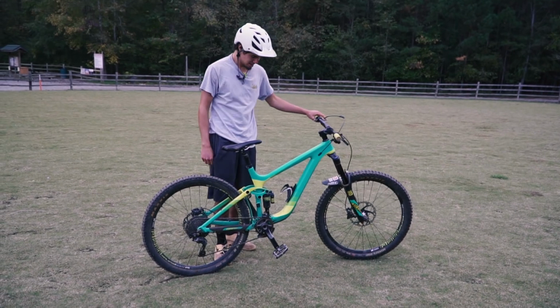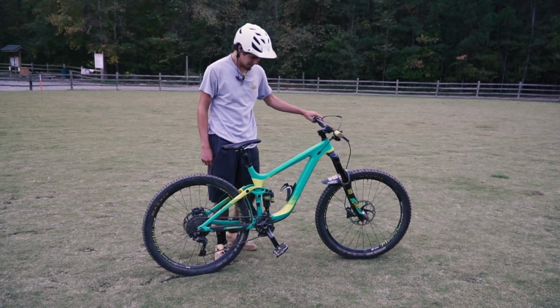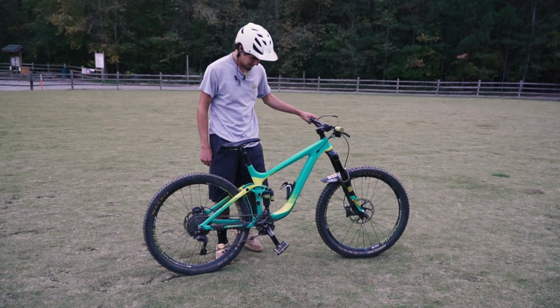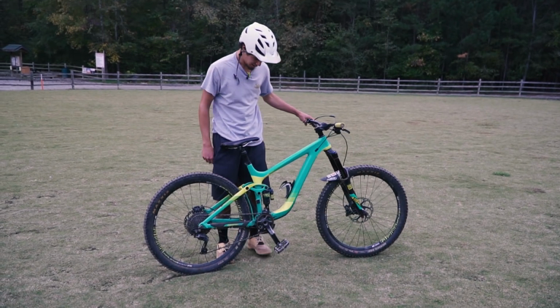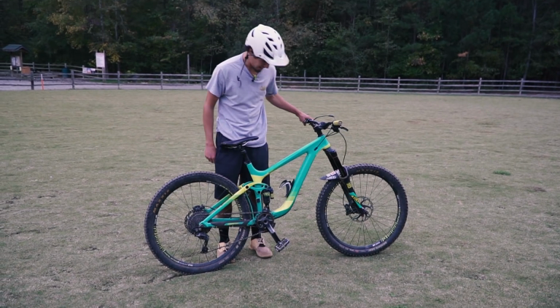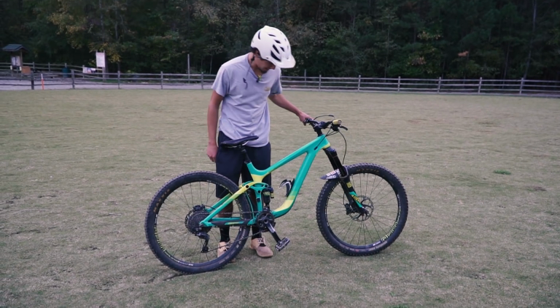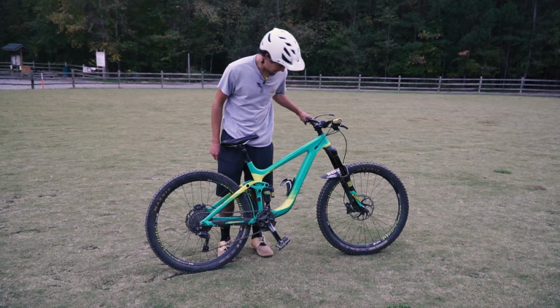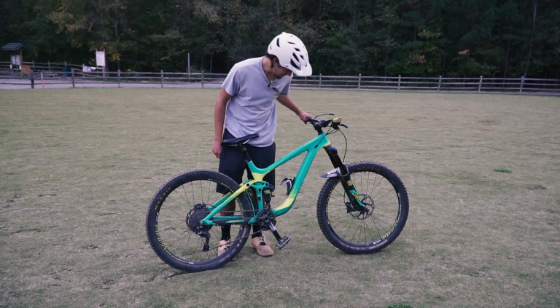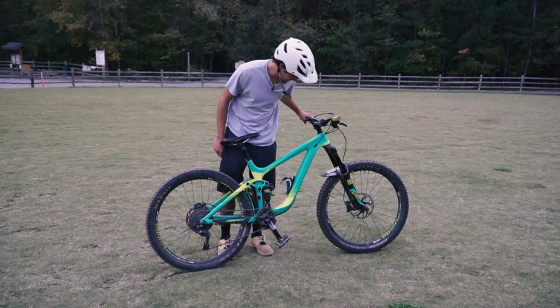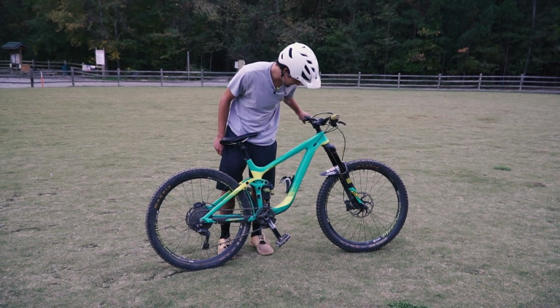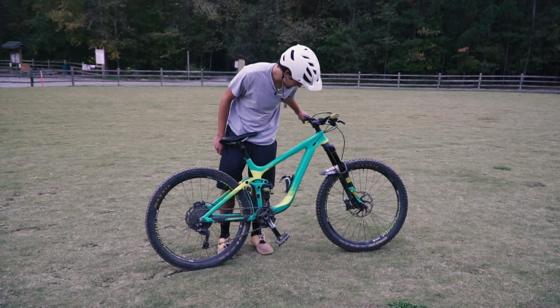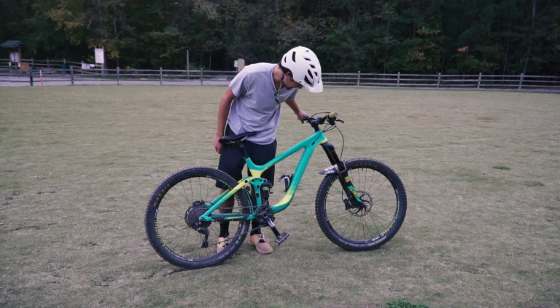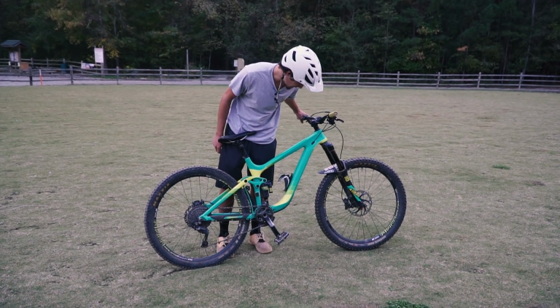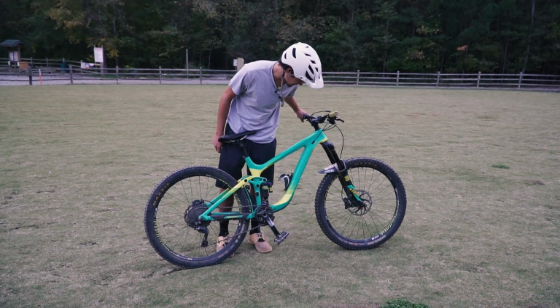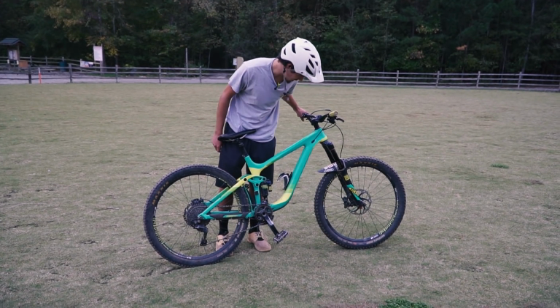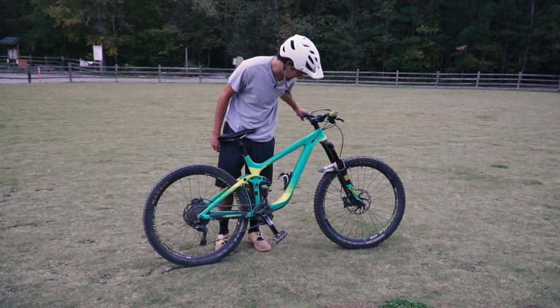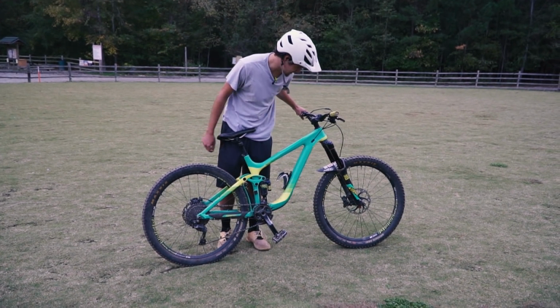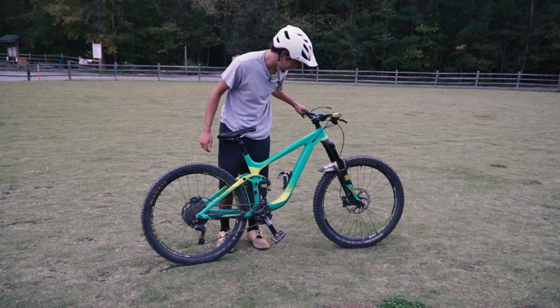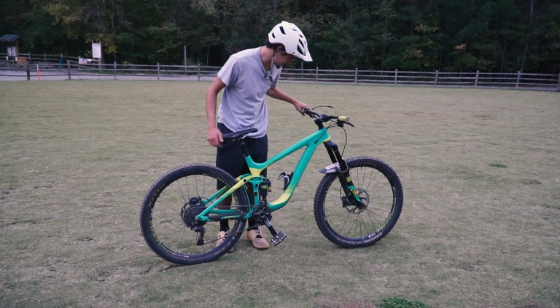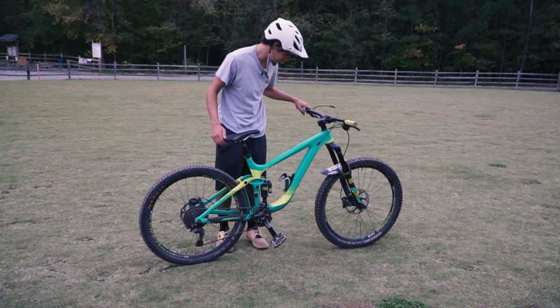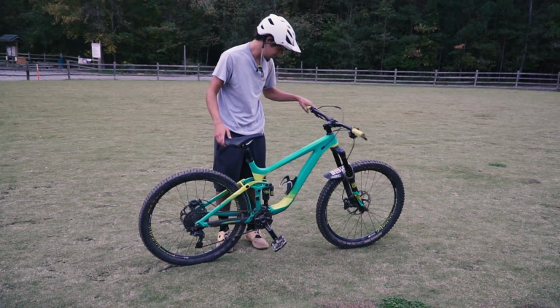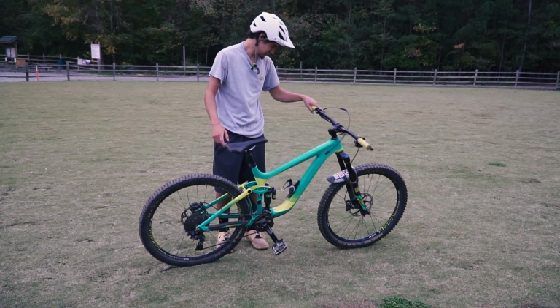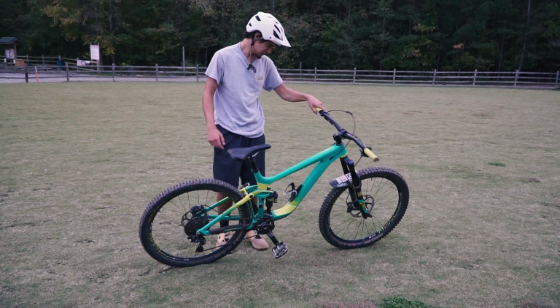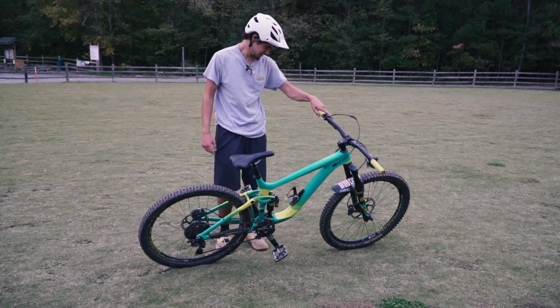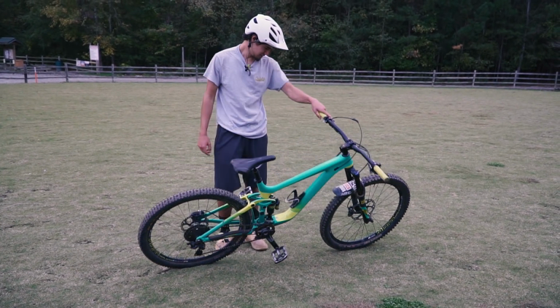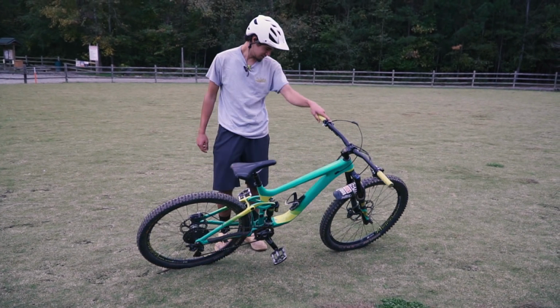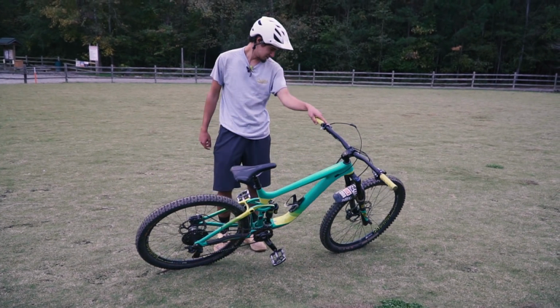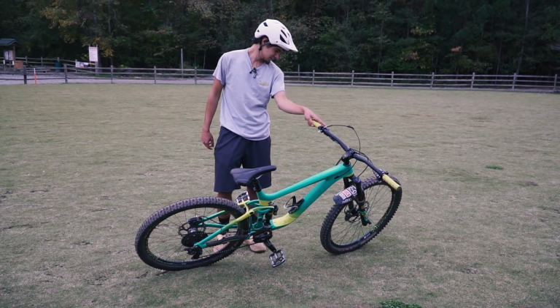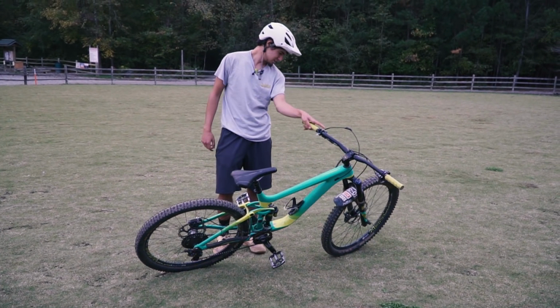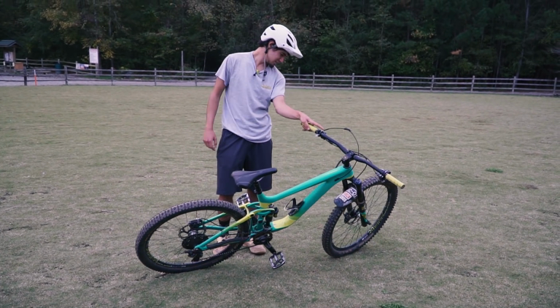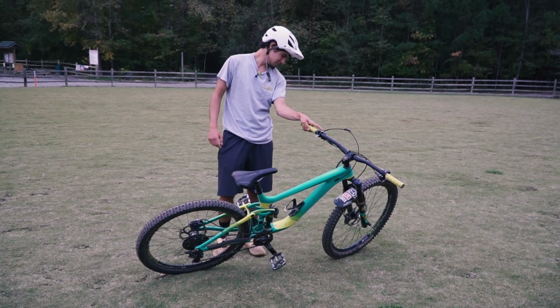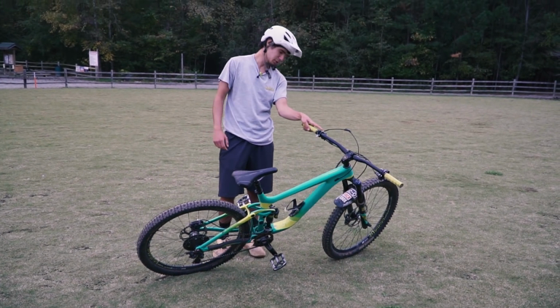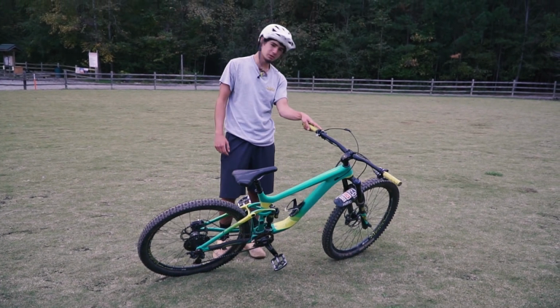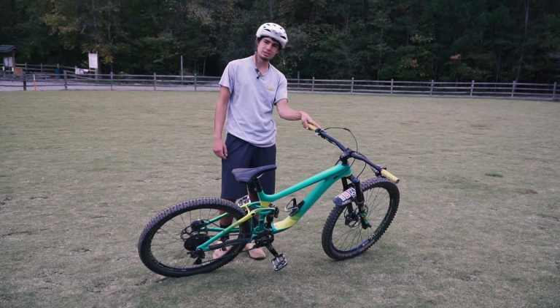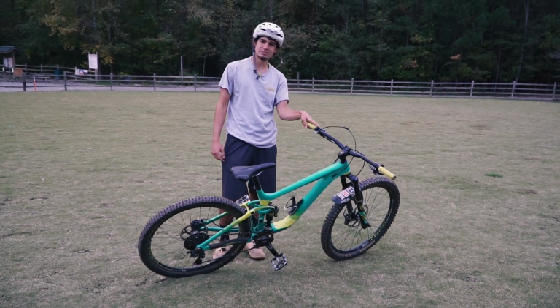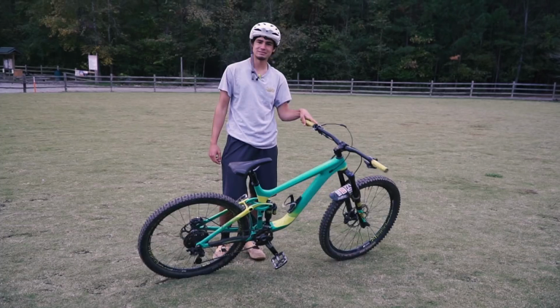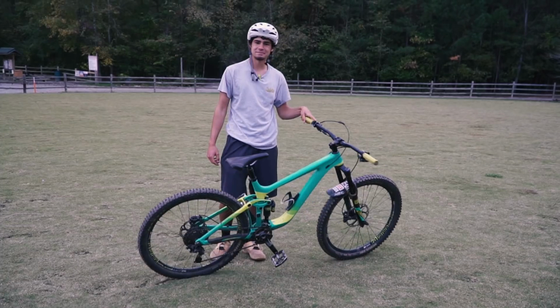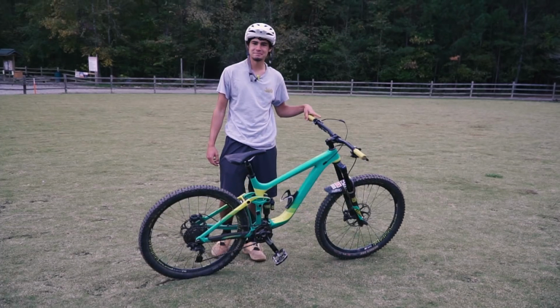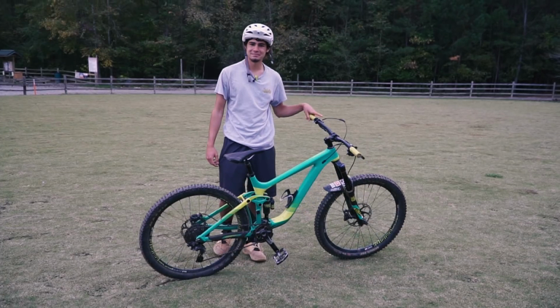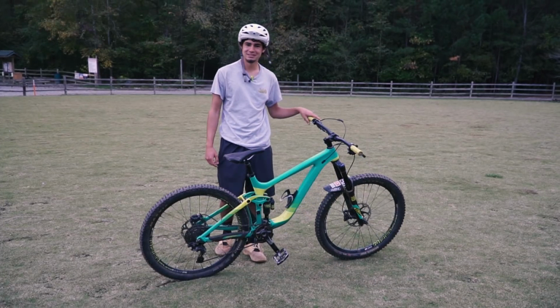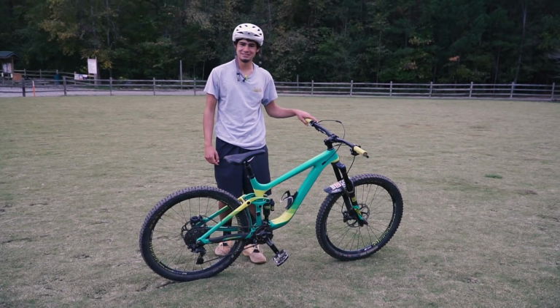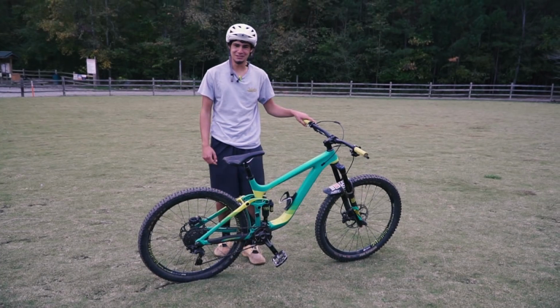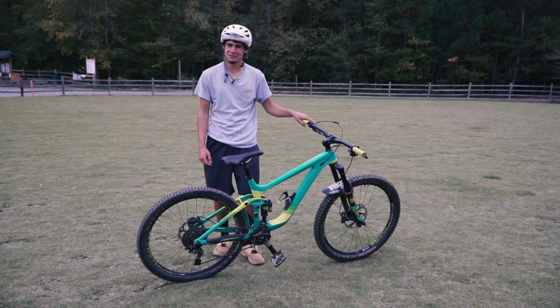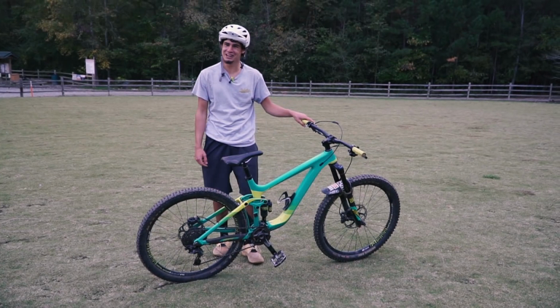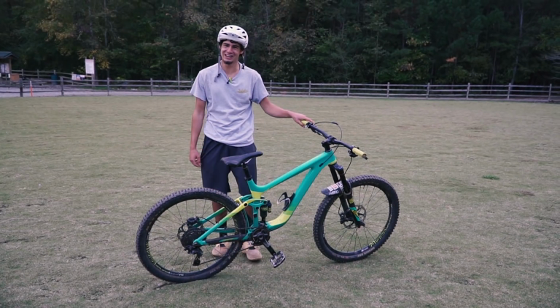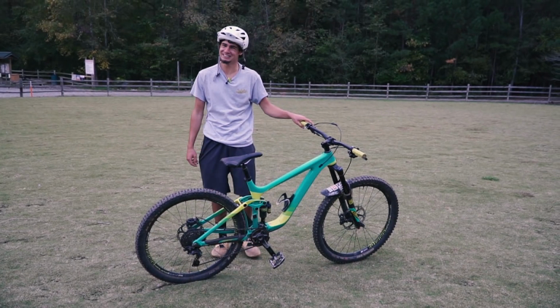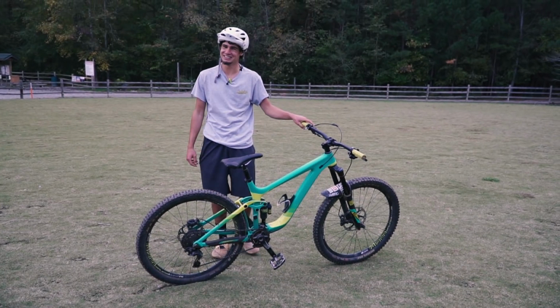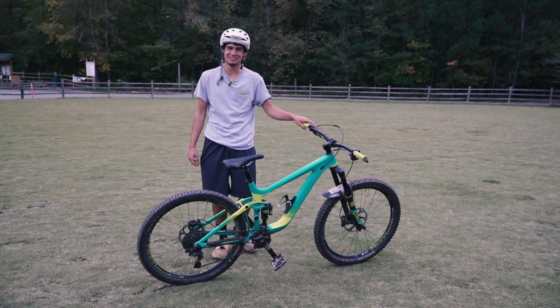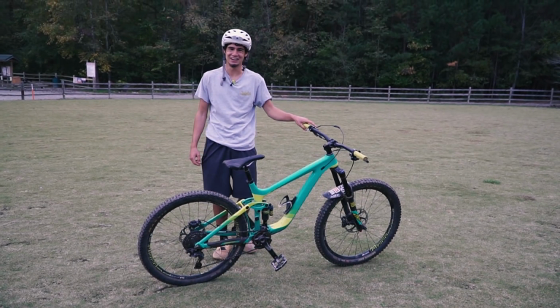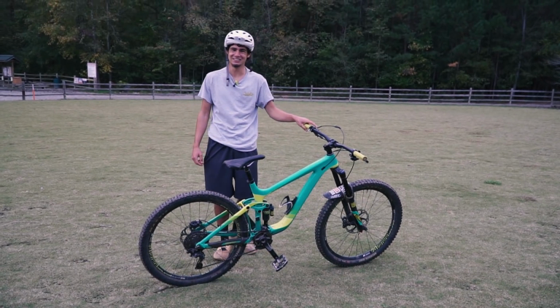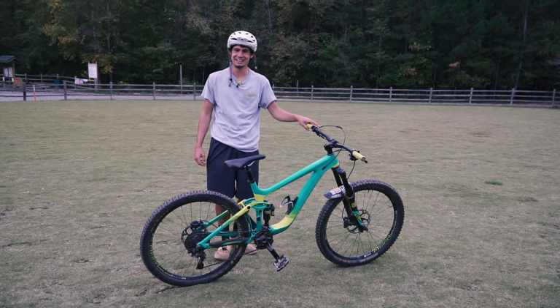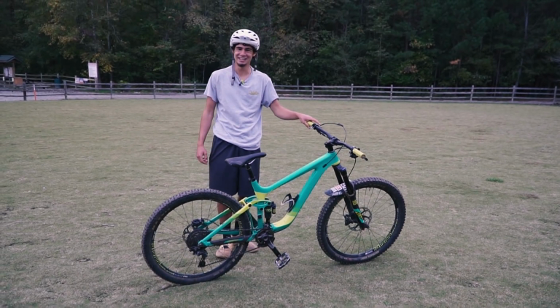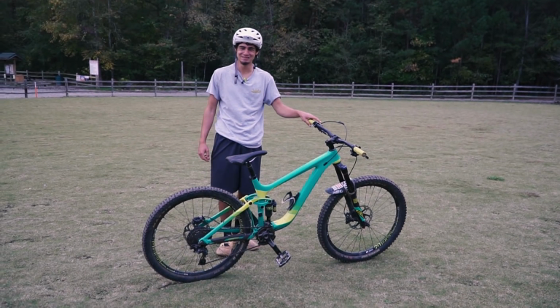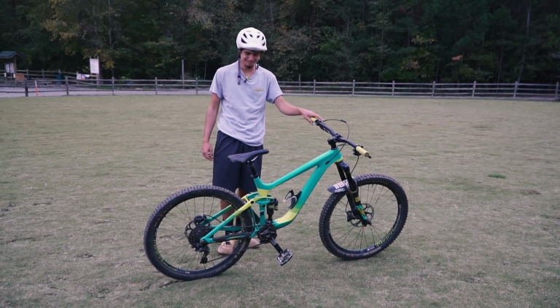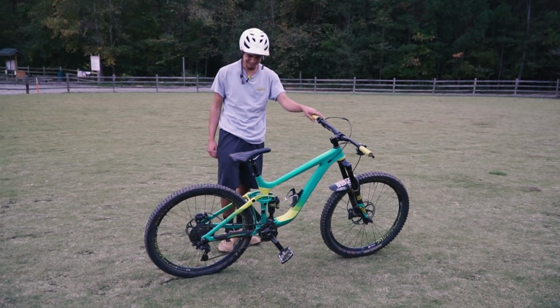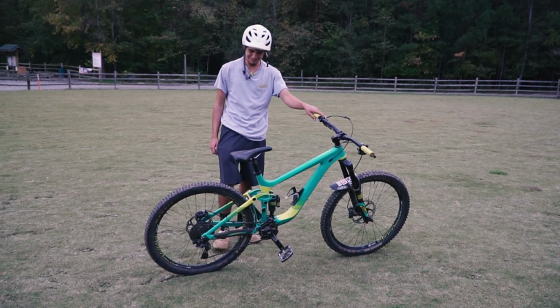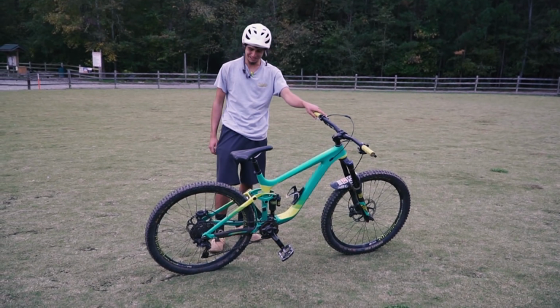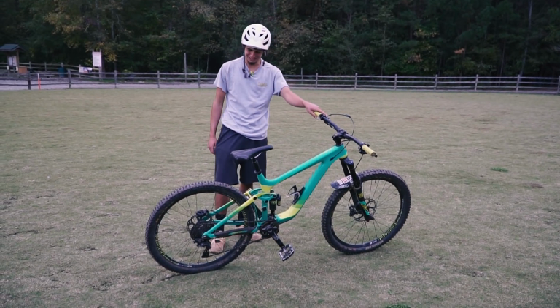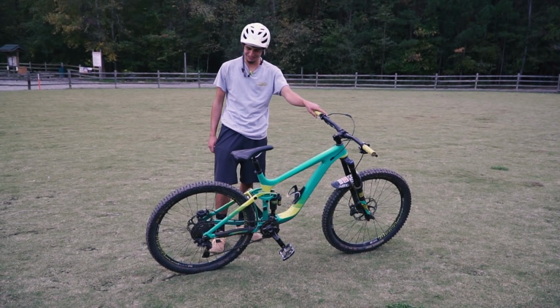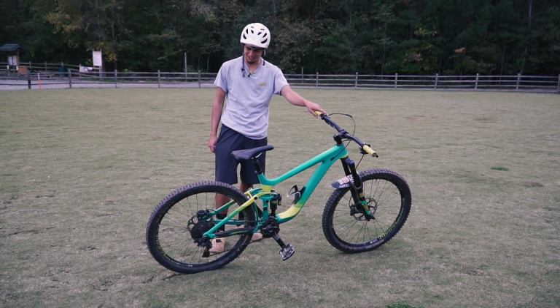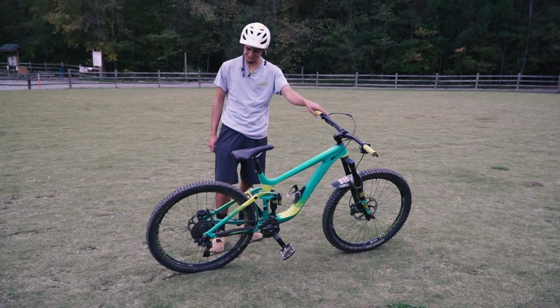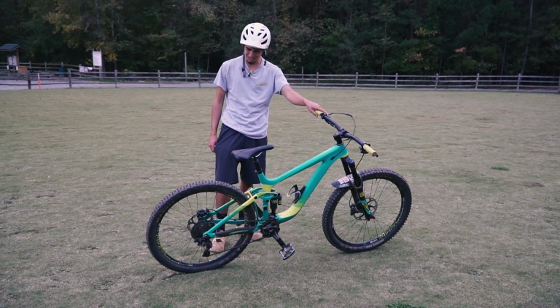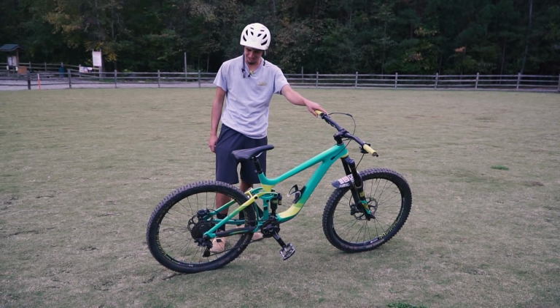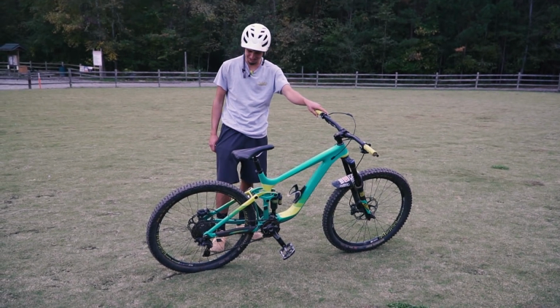I got a RockShox fork. I don't know the name, but it's a RockShox.